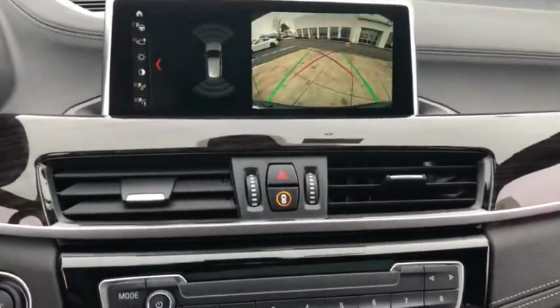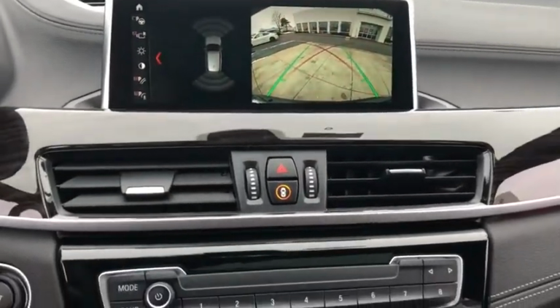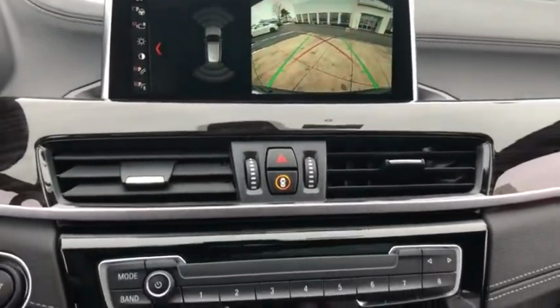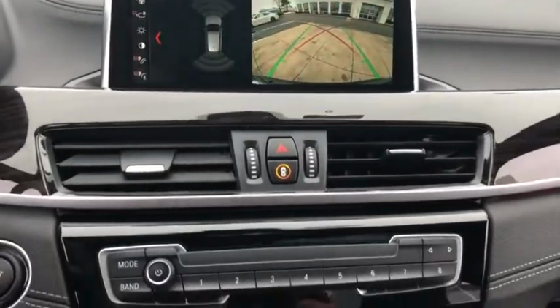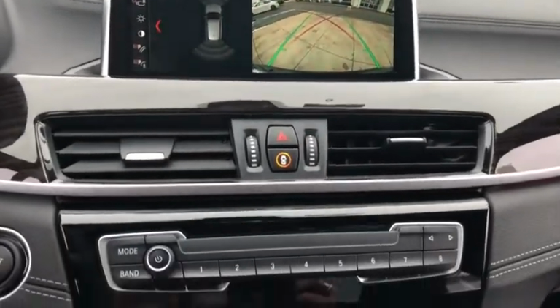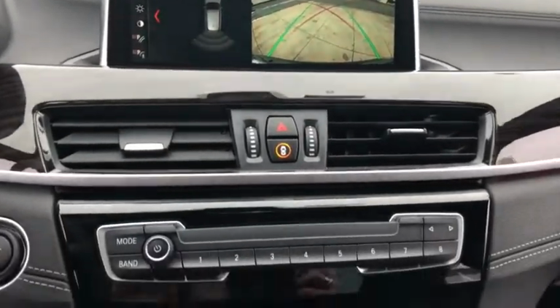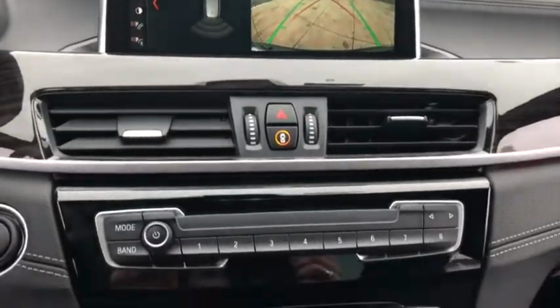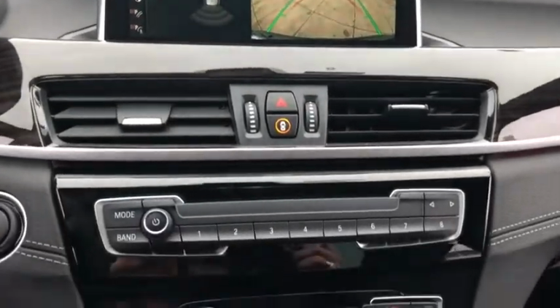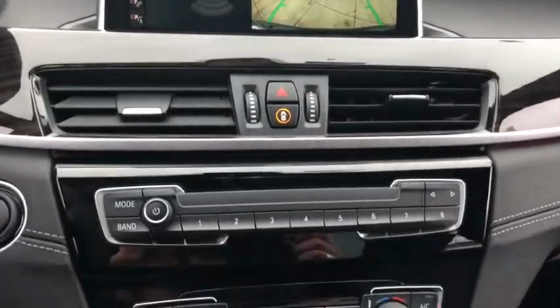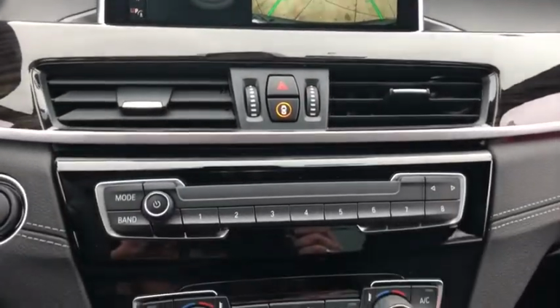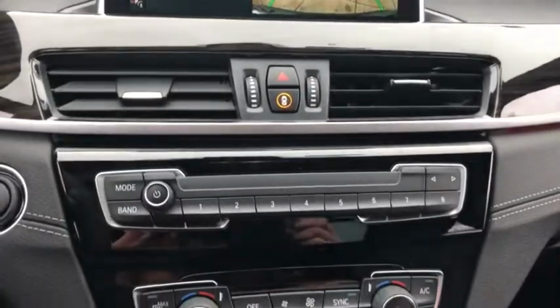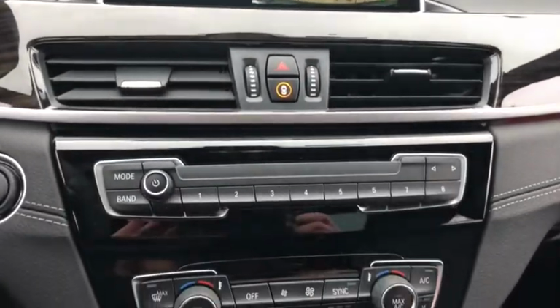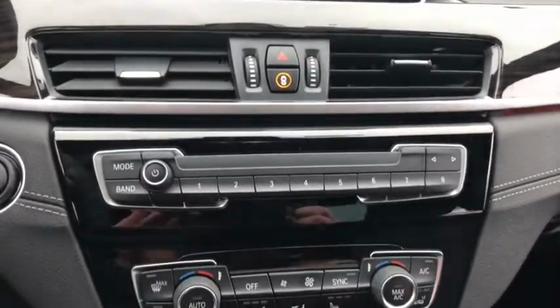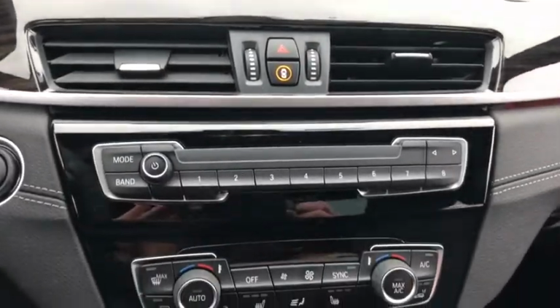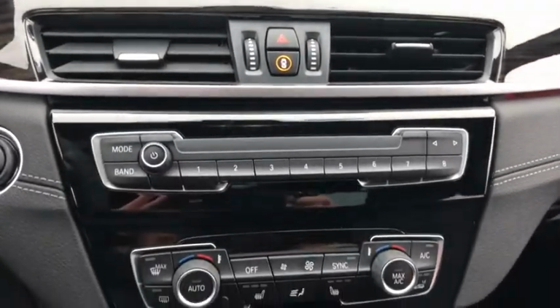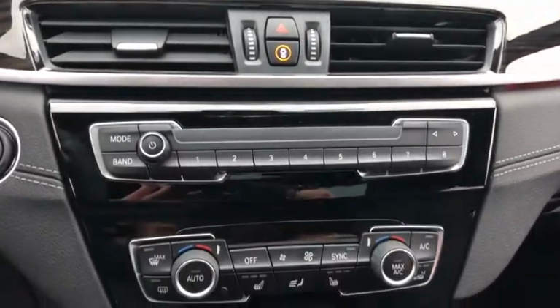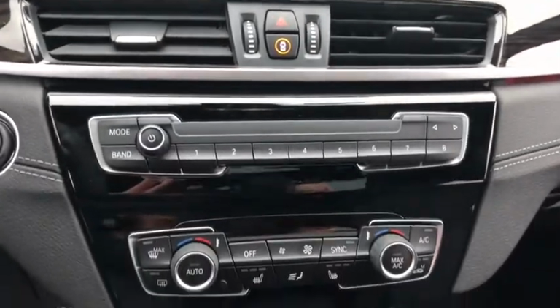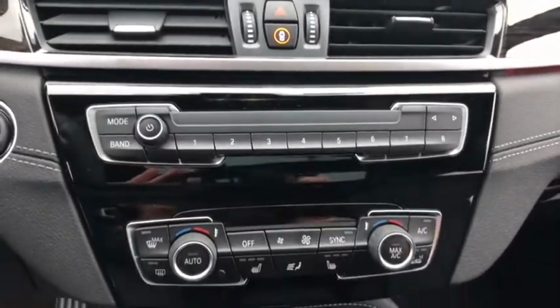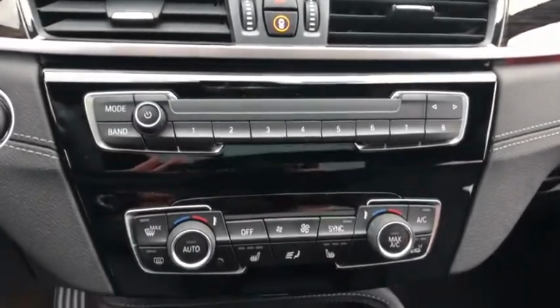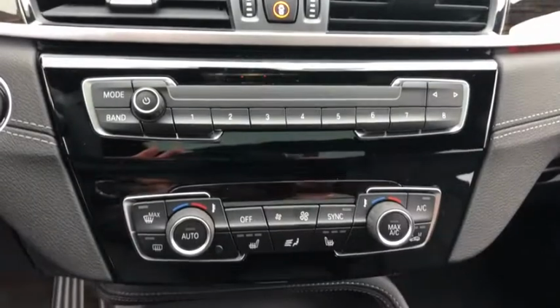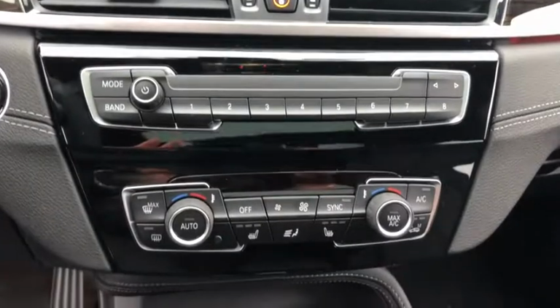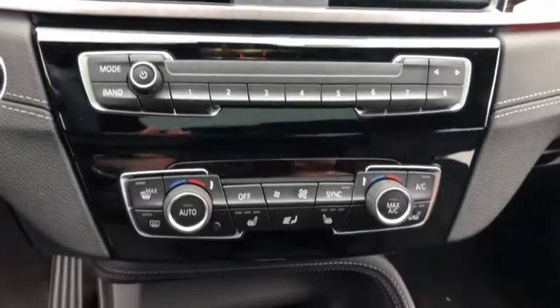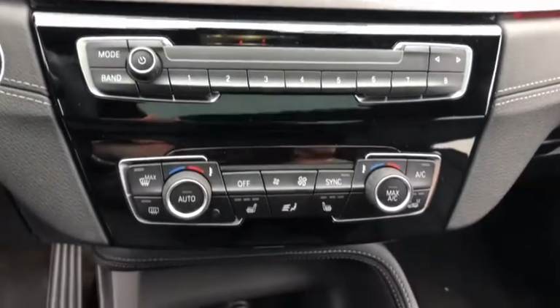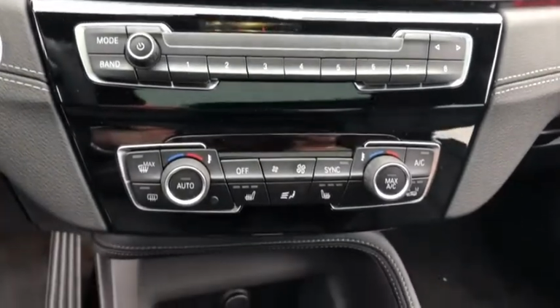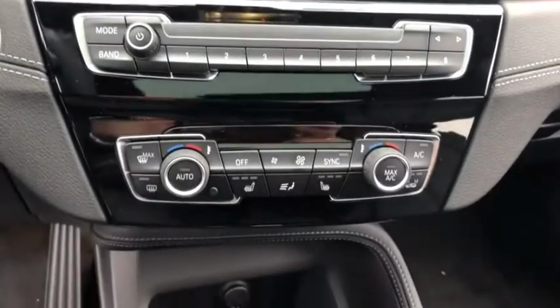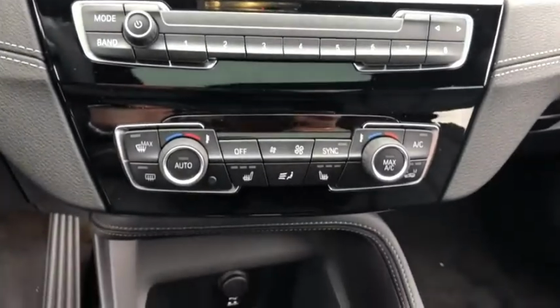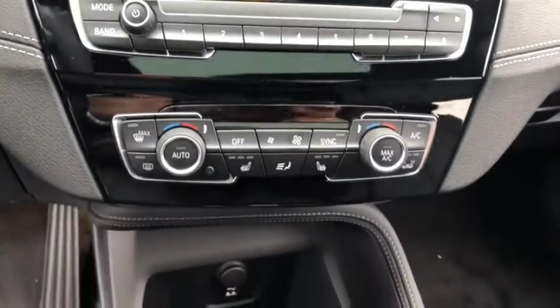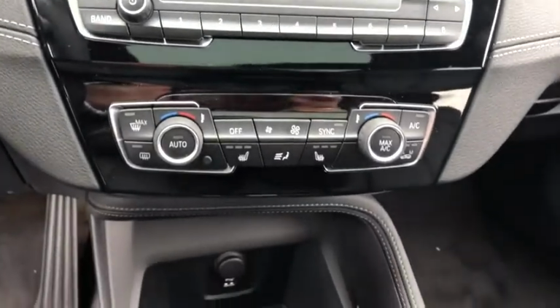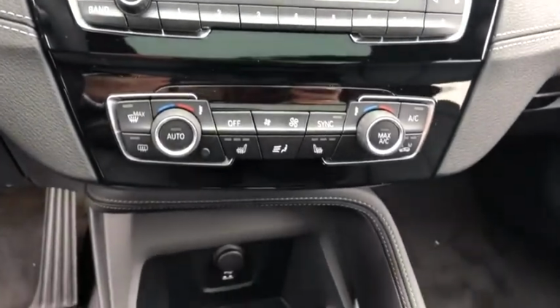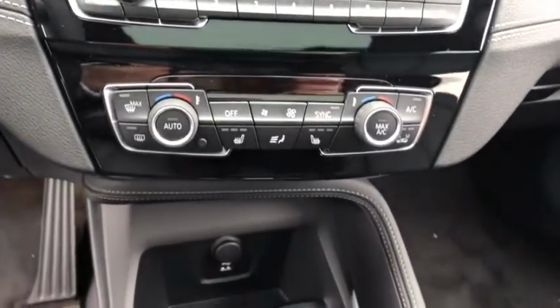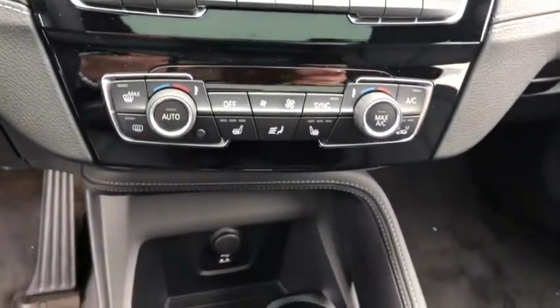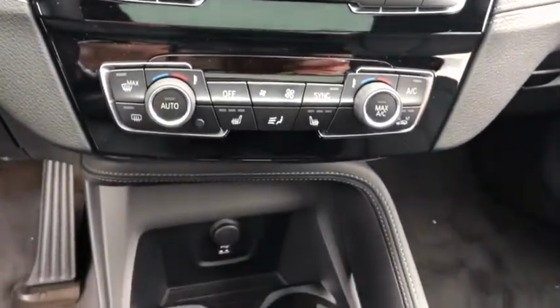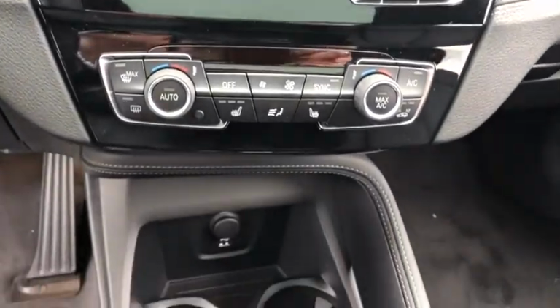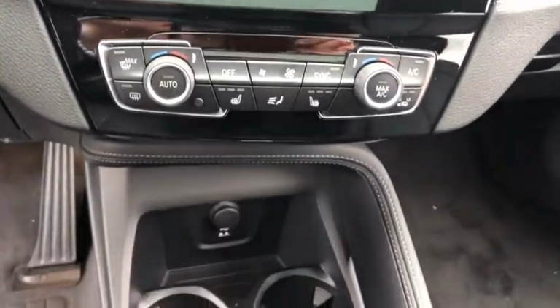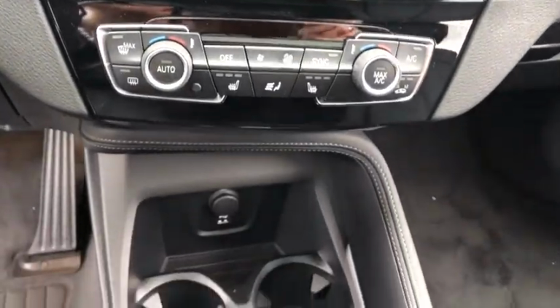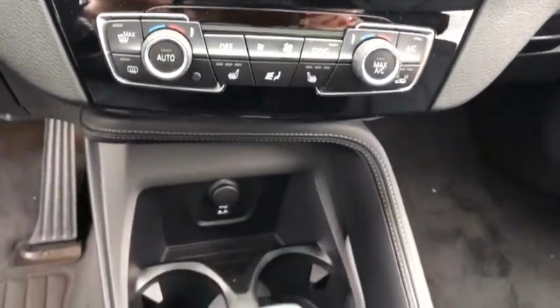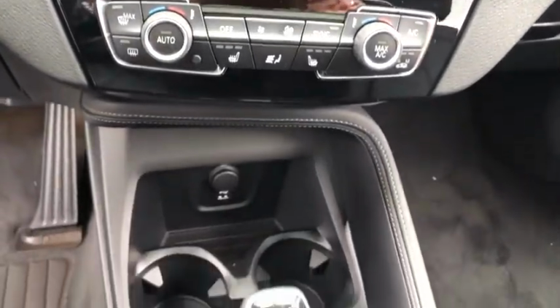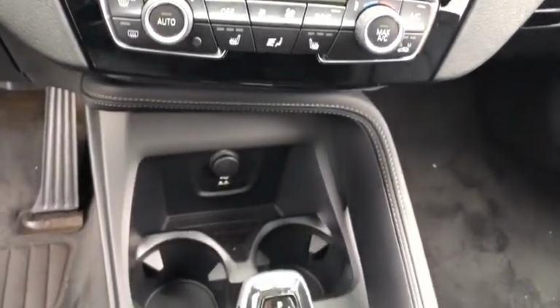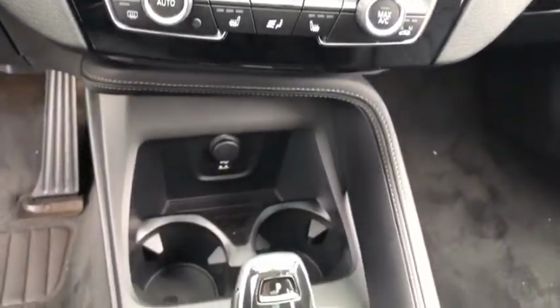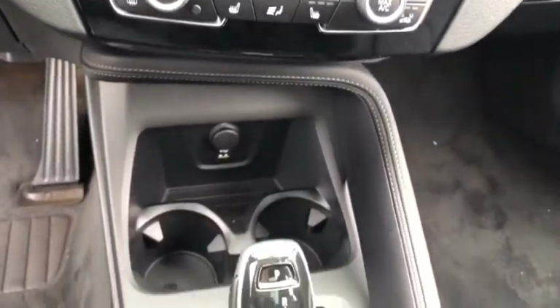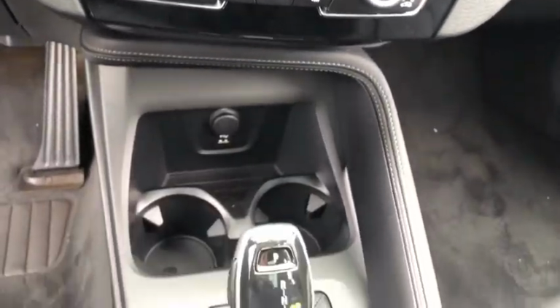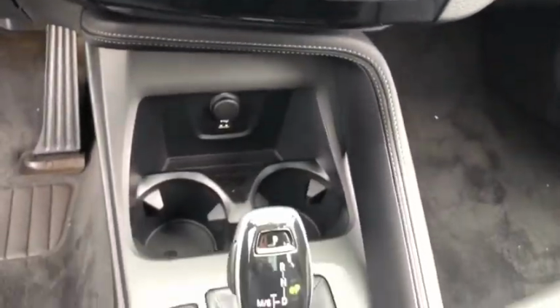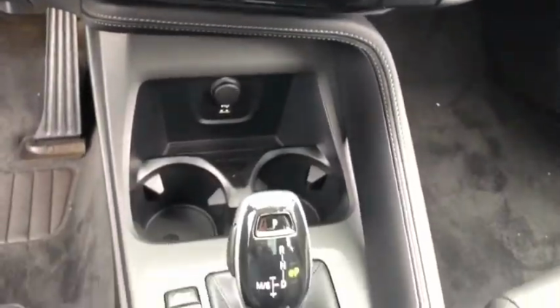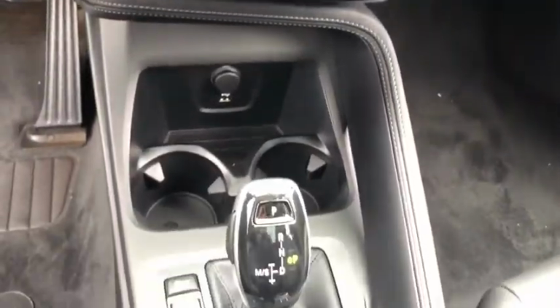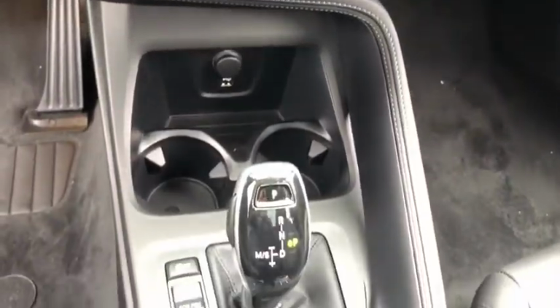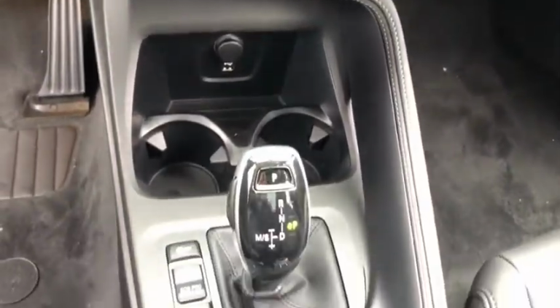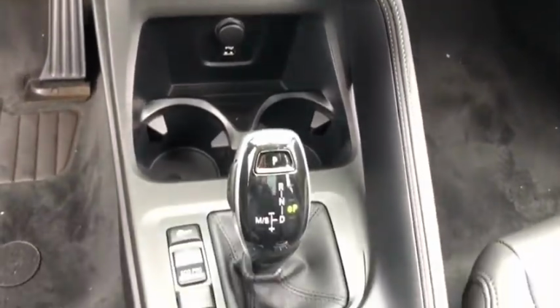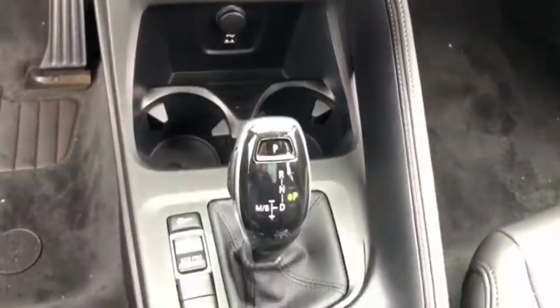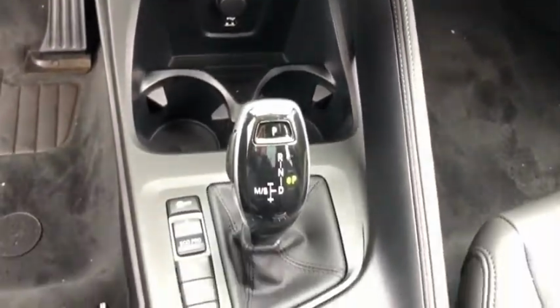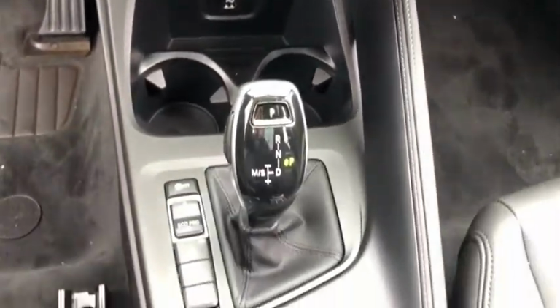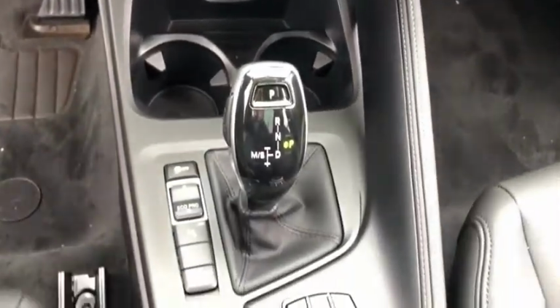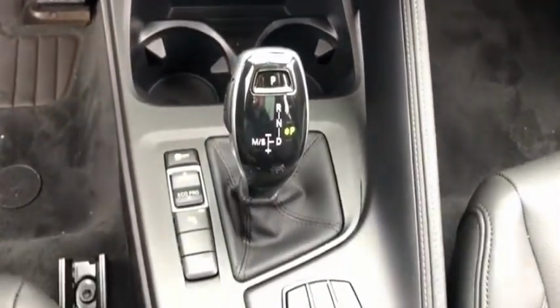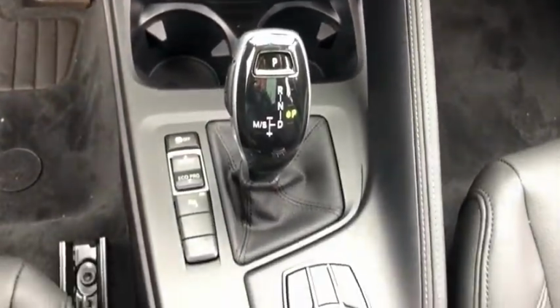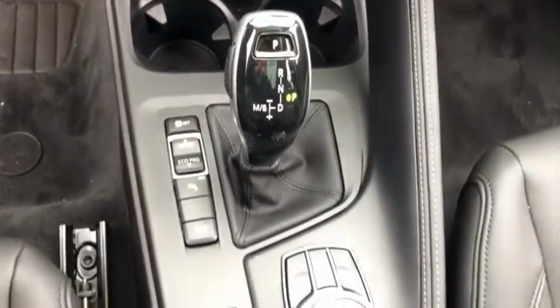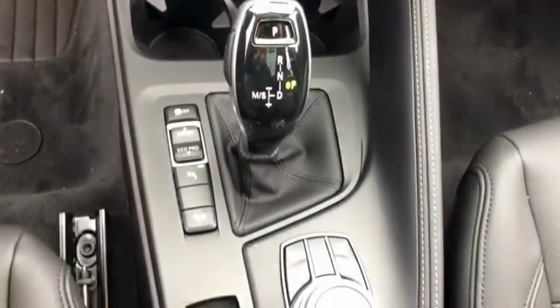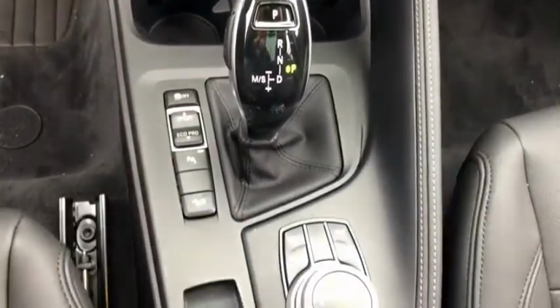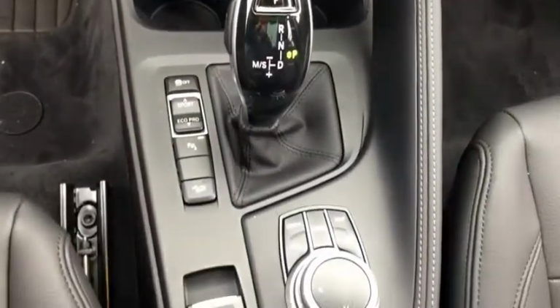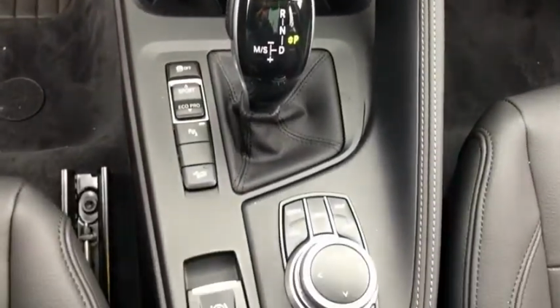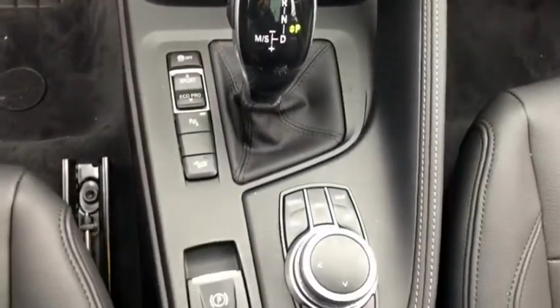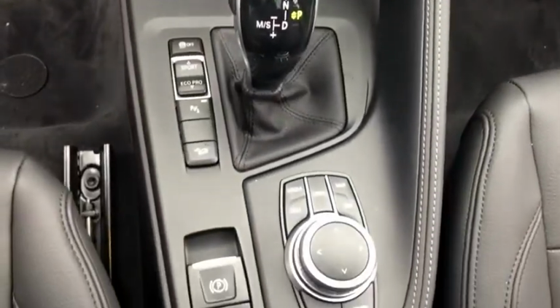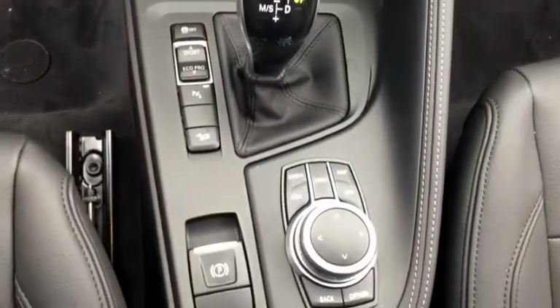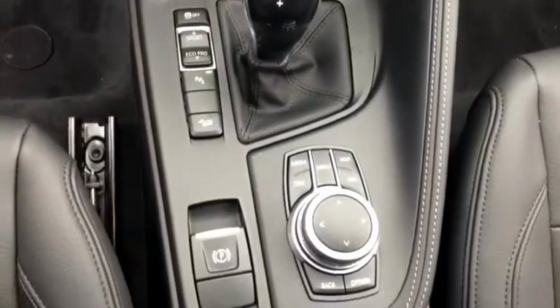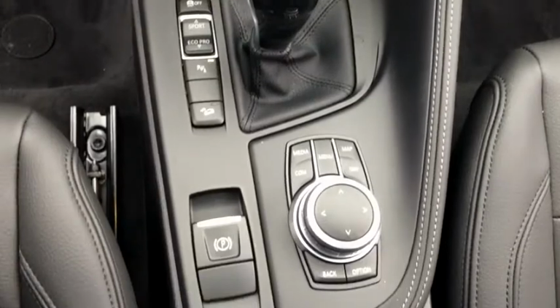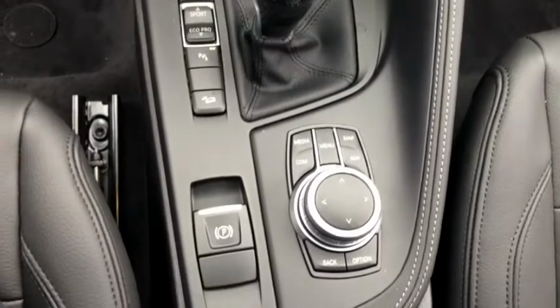Rear window defroster, heated front seats, trip computer, security system, compass, tachometer. Come take a test drive today.